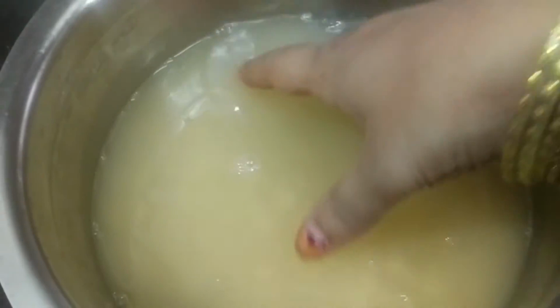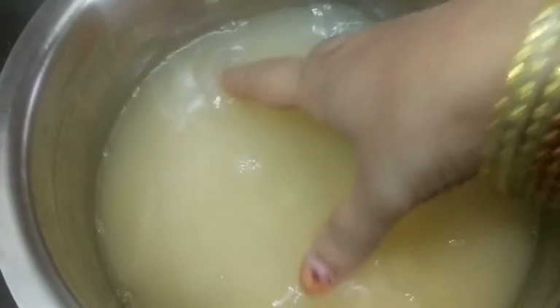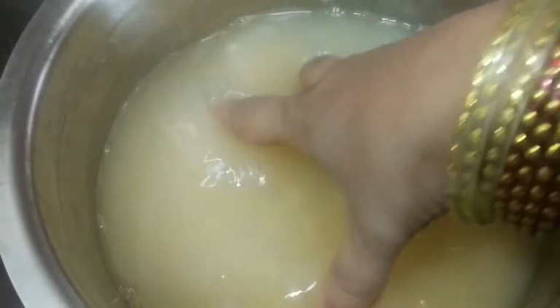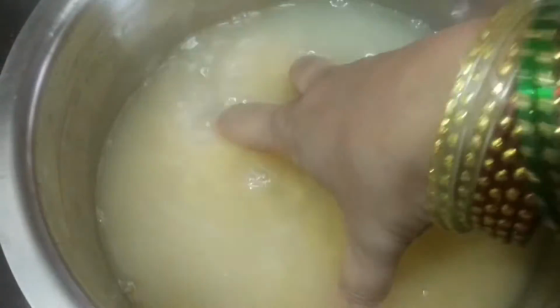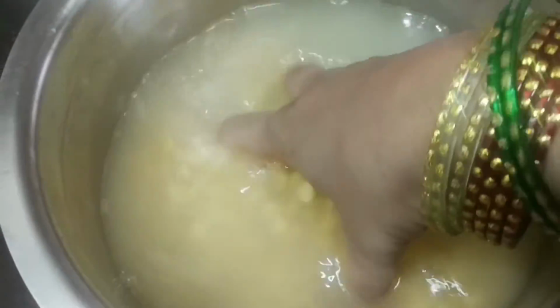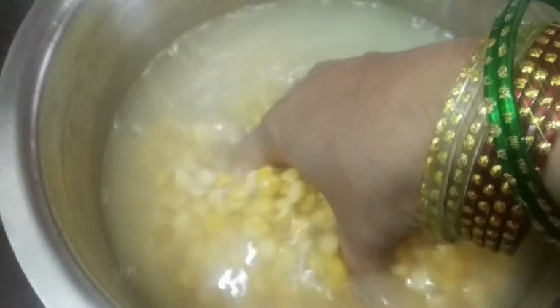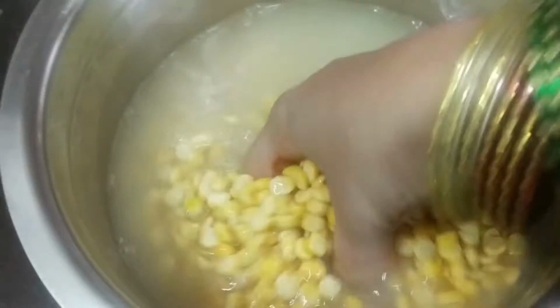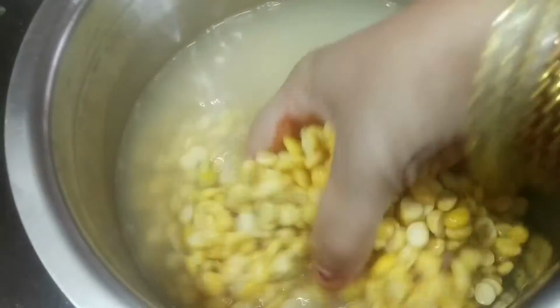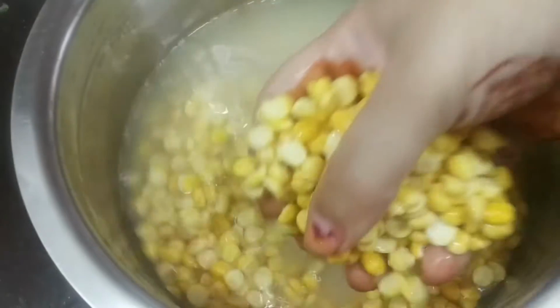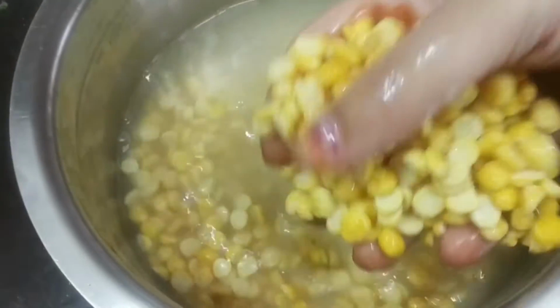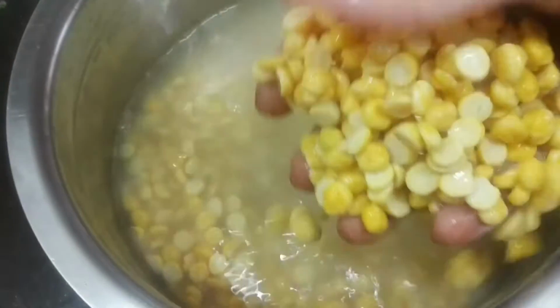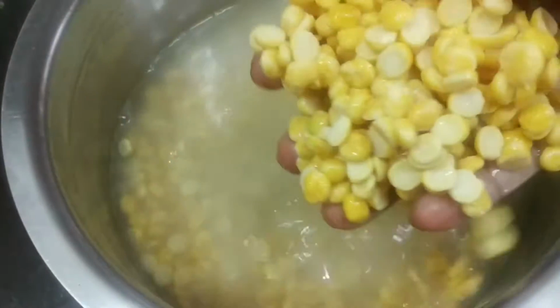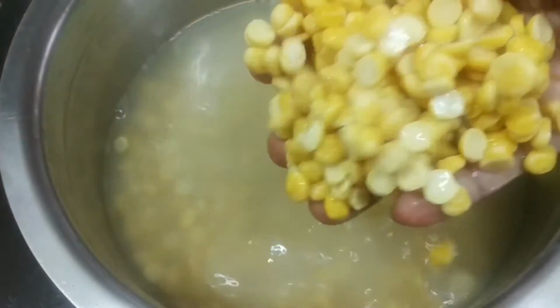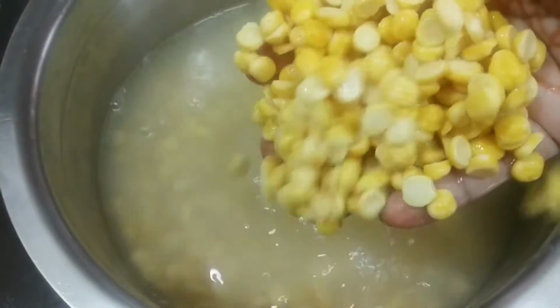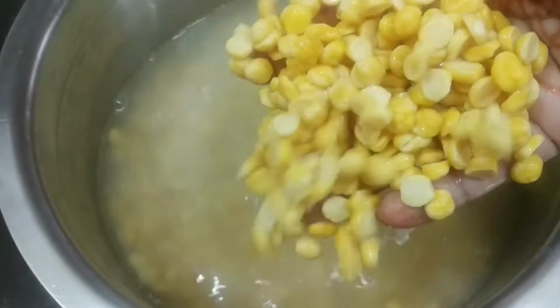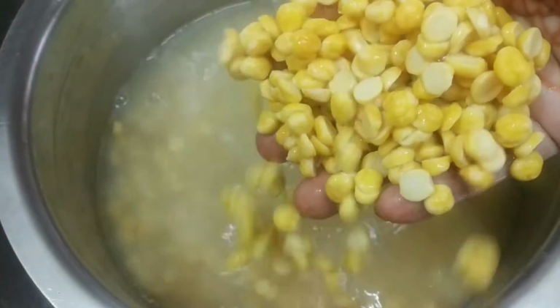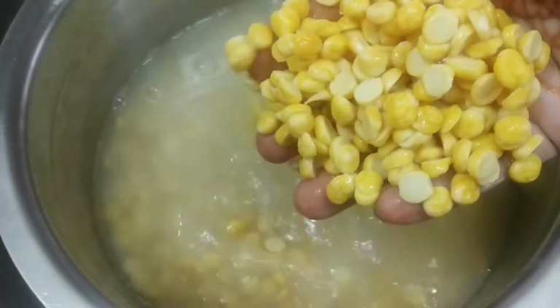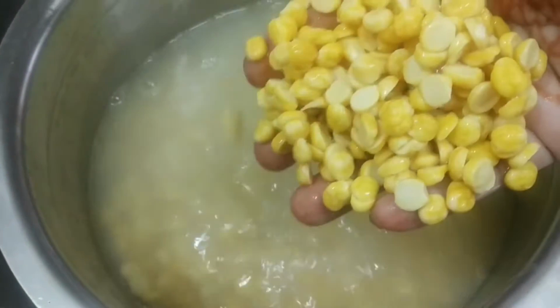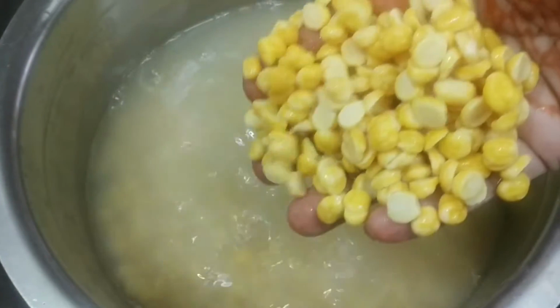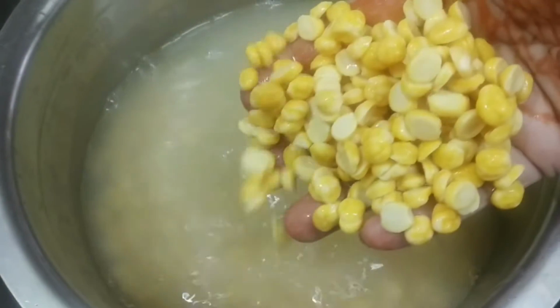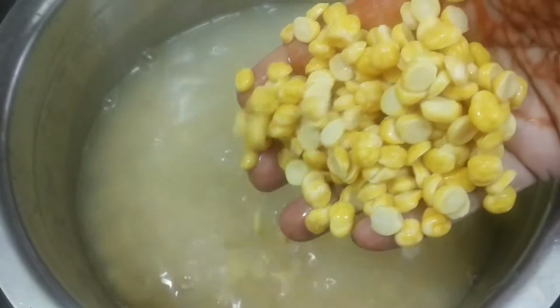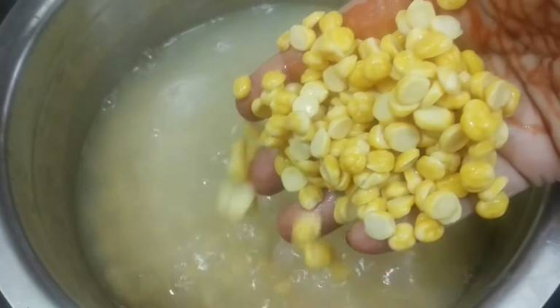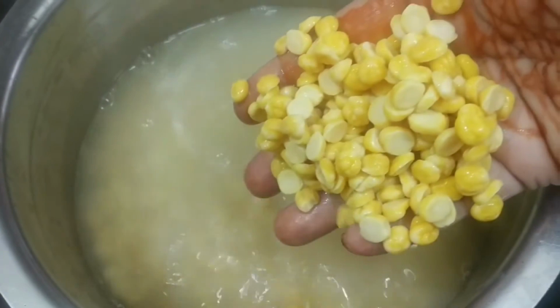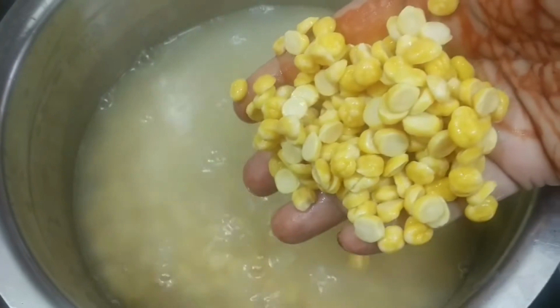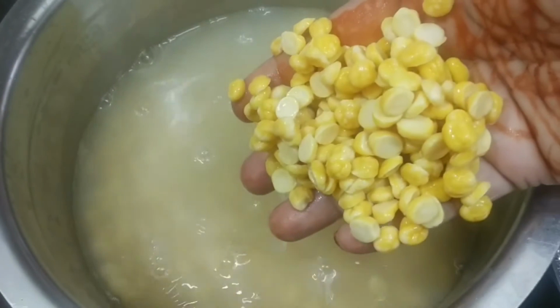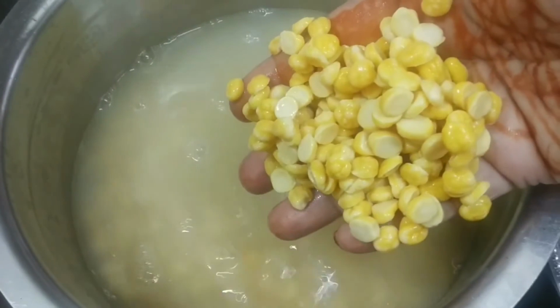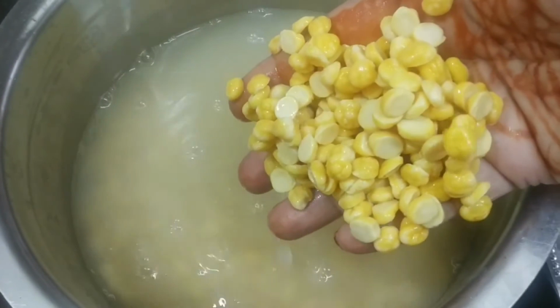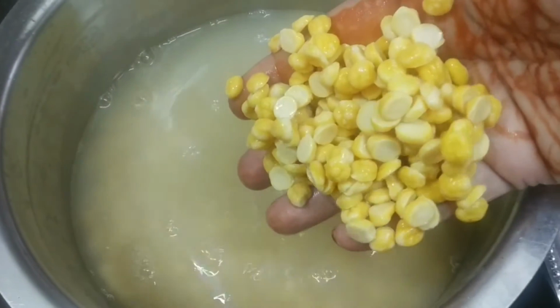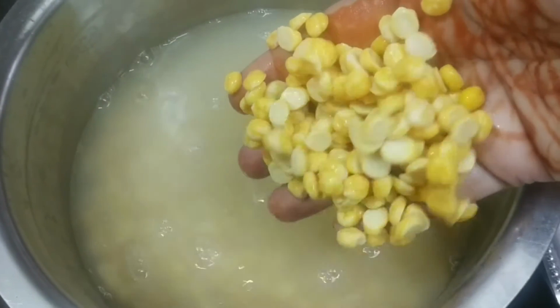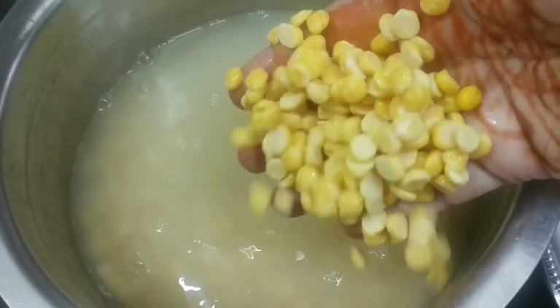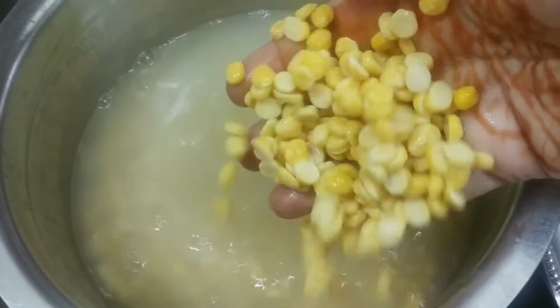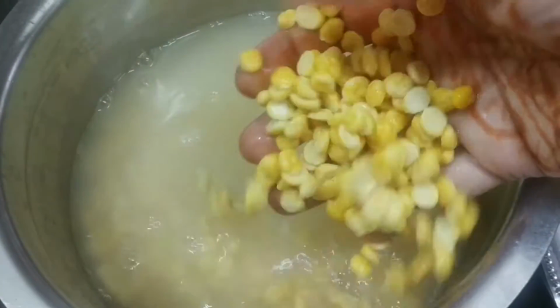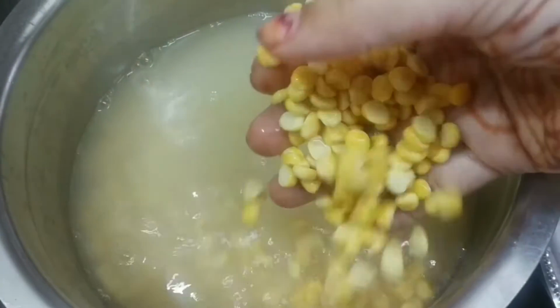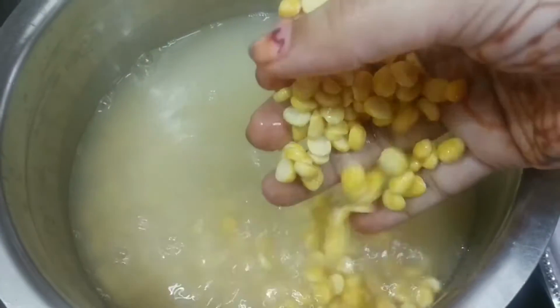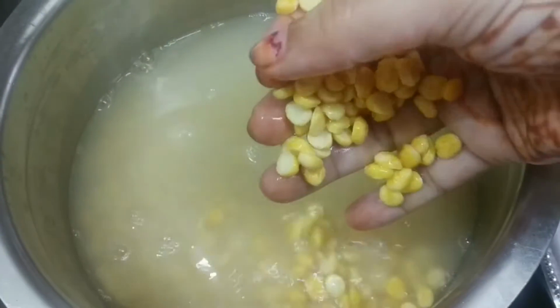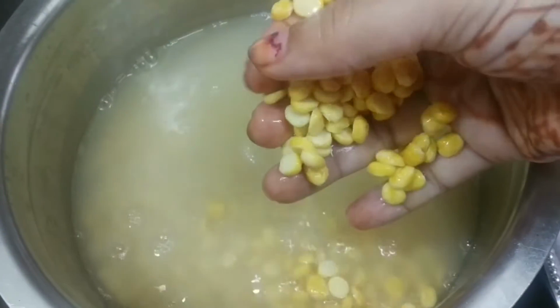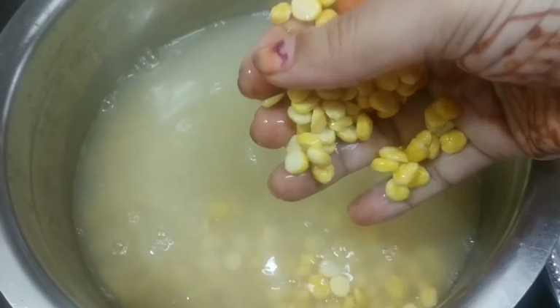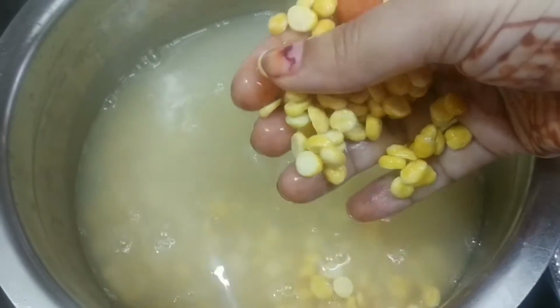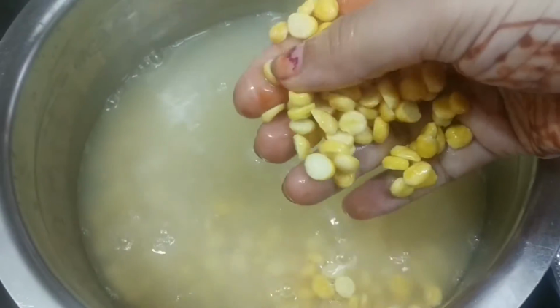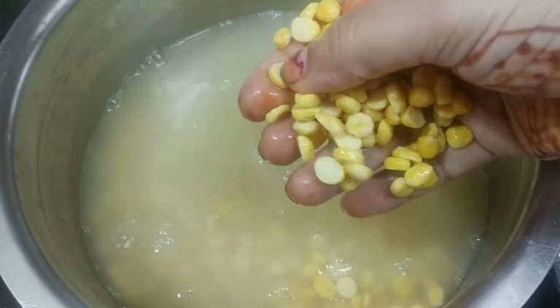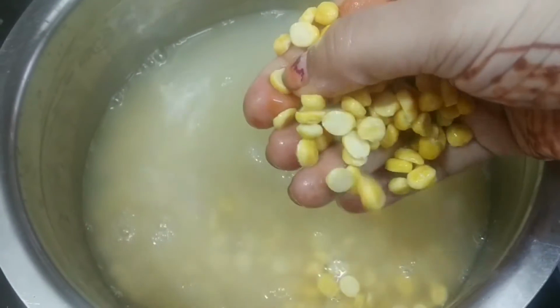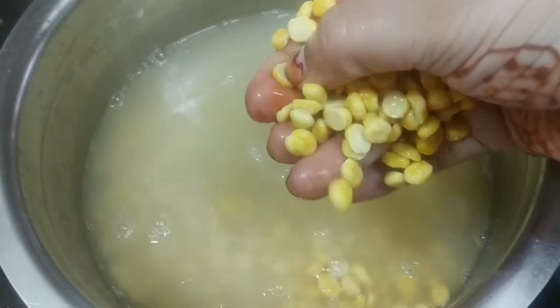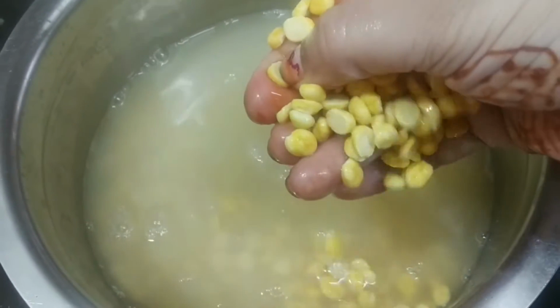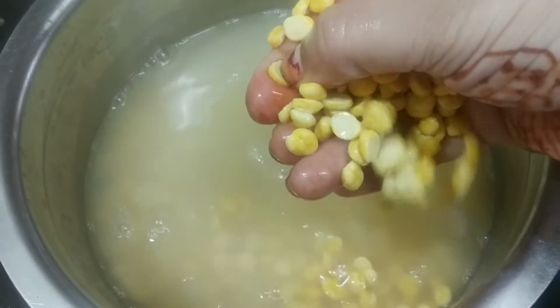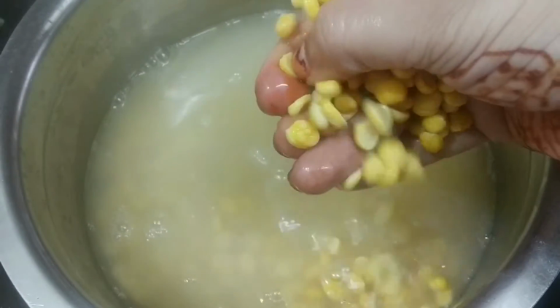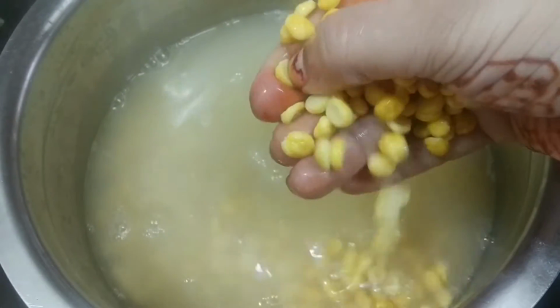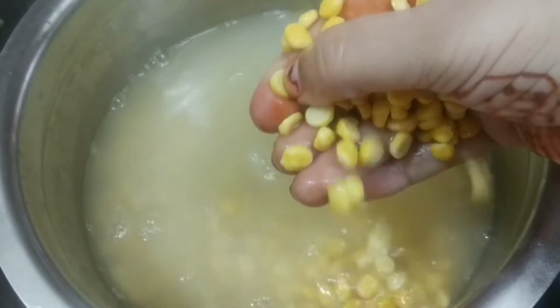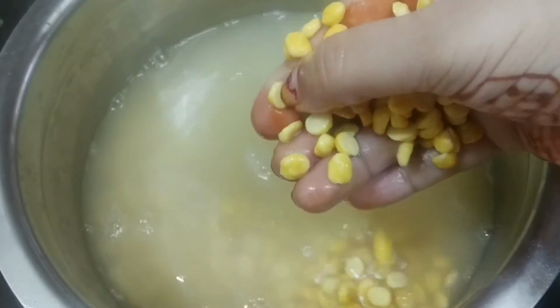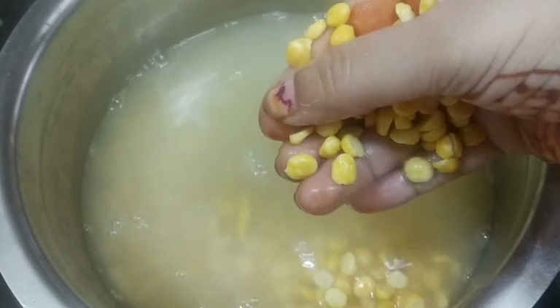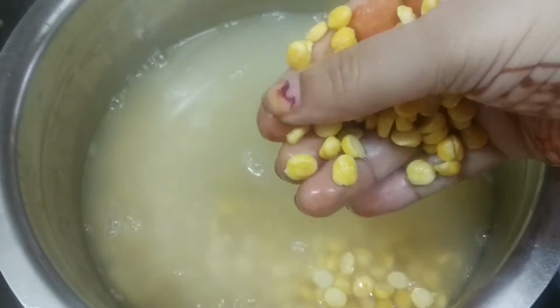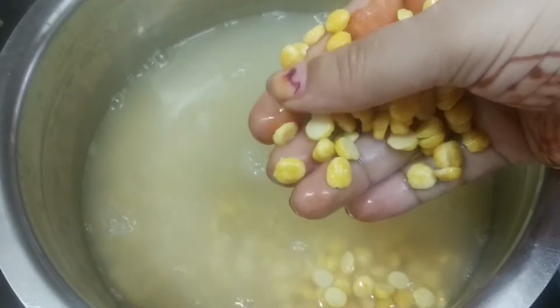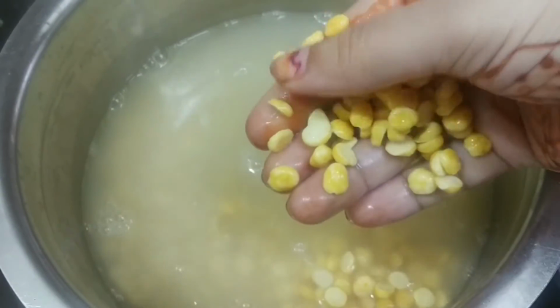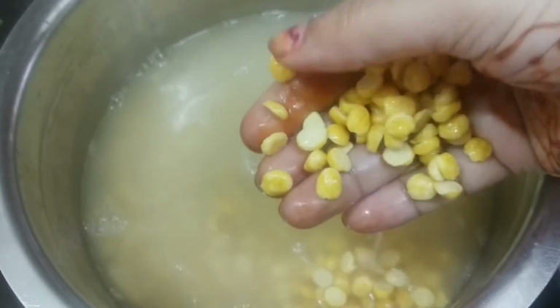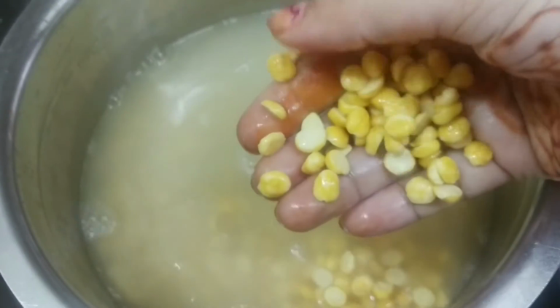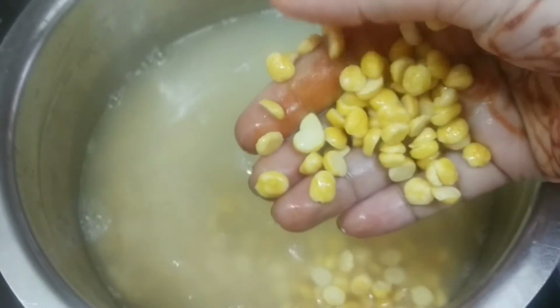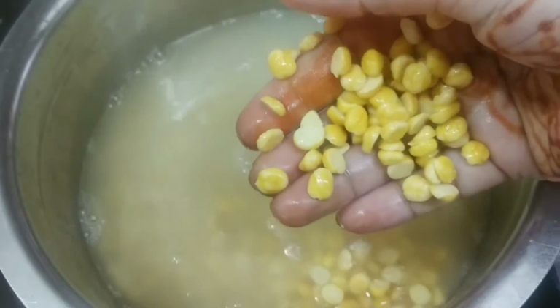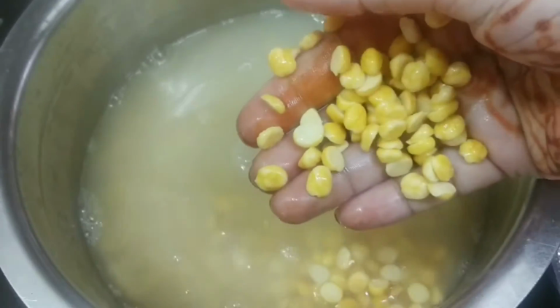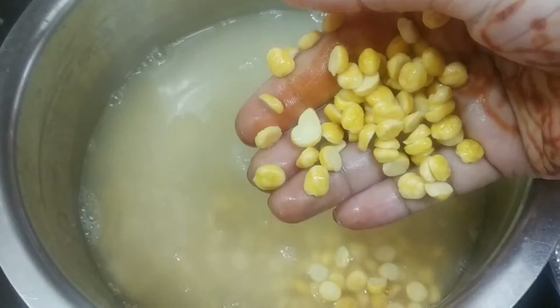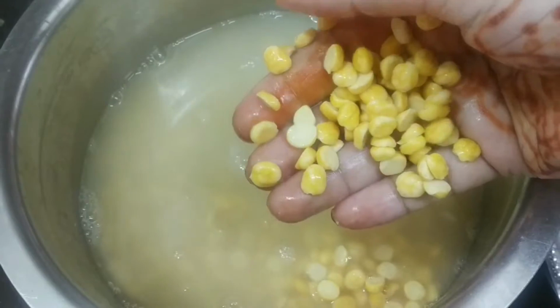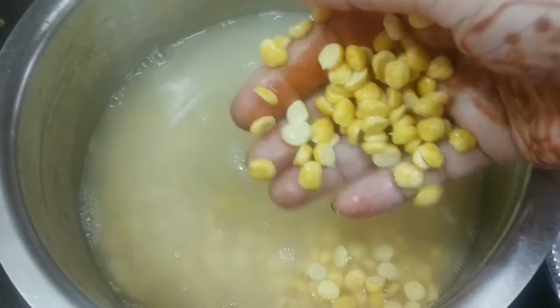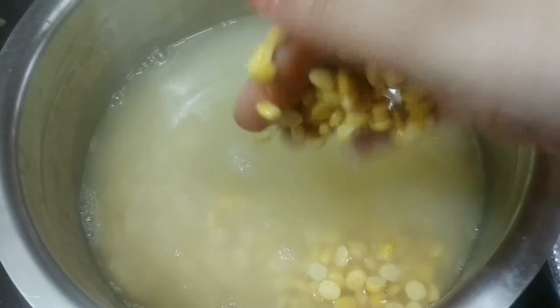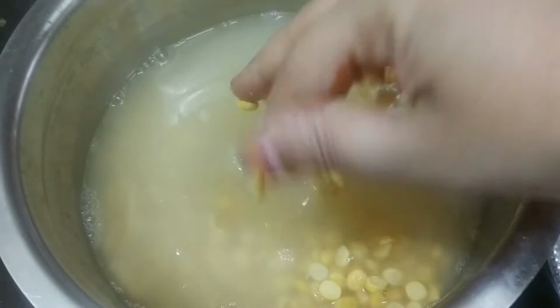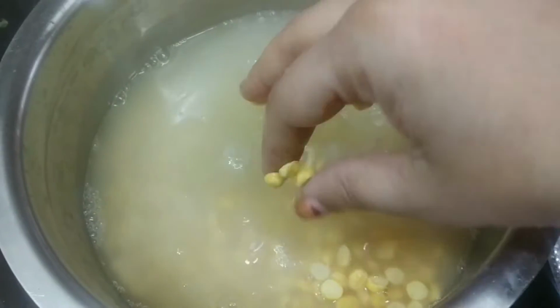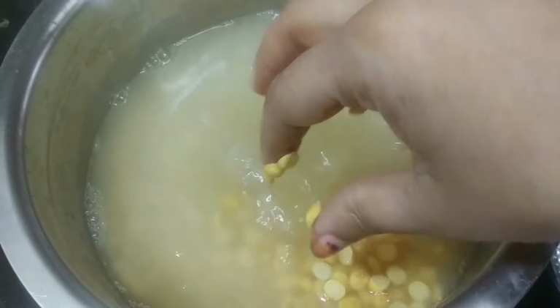Take water-soaked chana dal. I have soaked this for one hour in hot water.